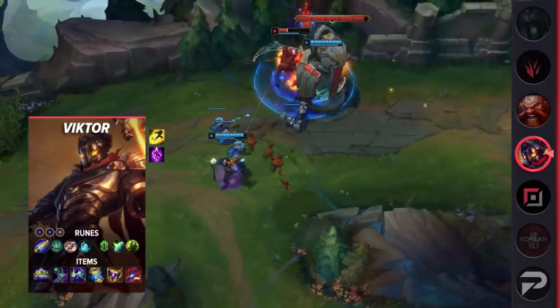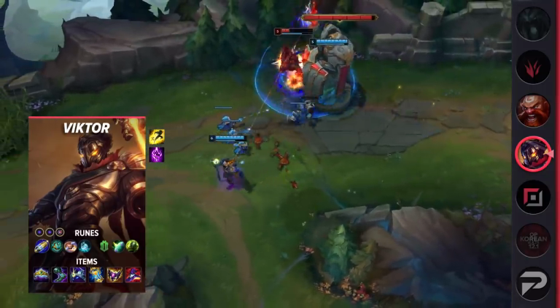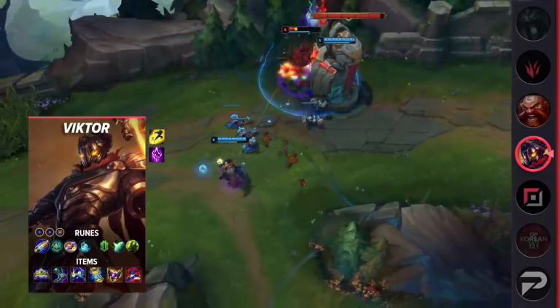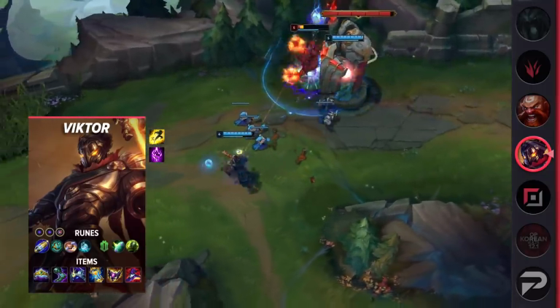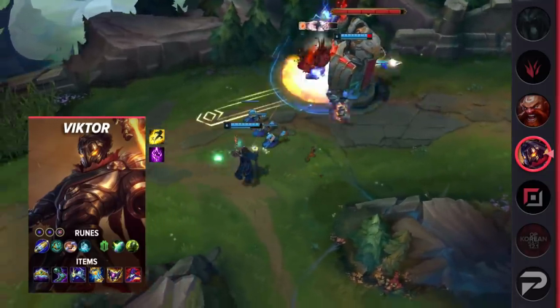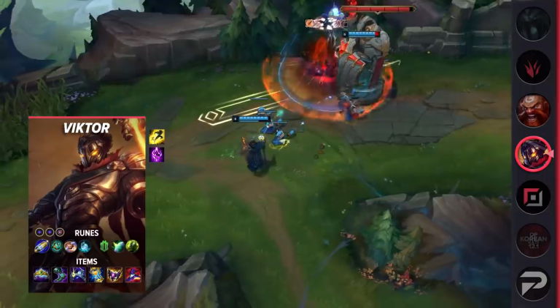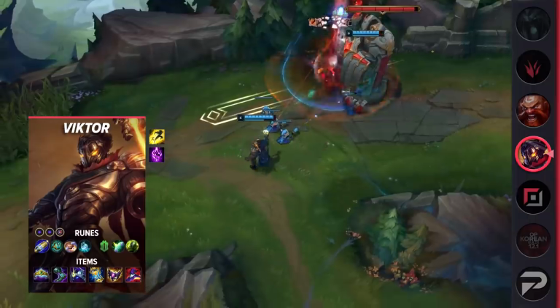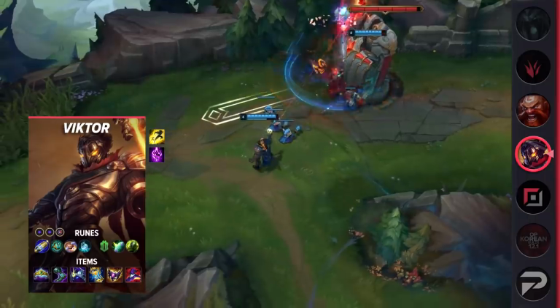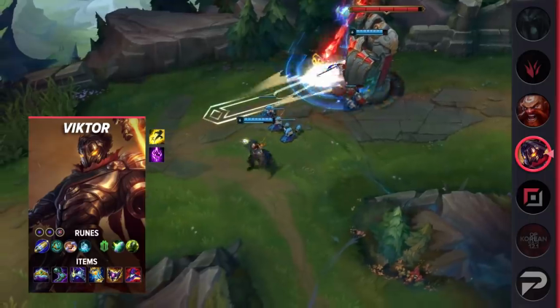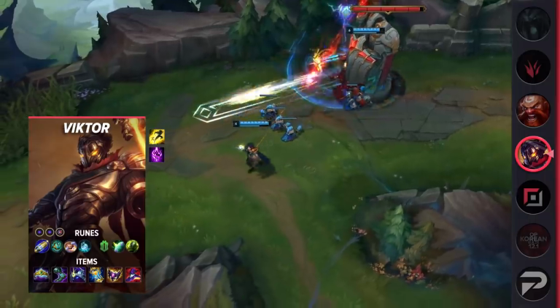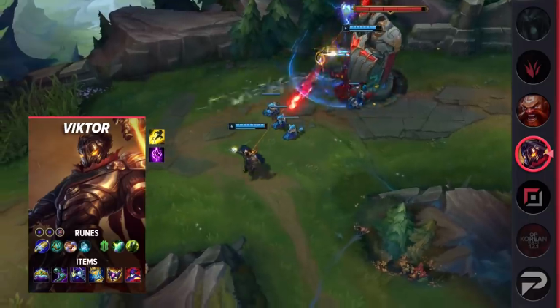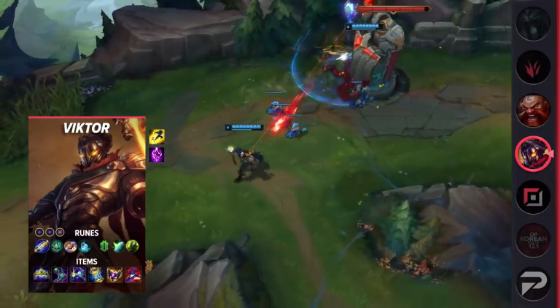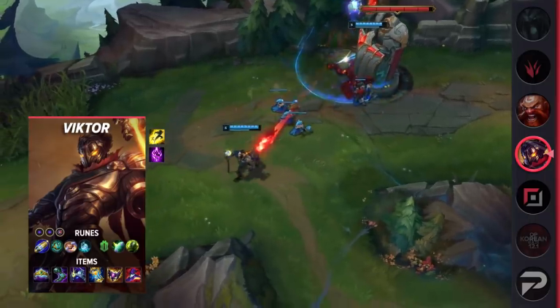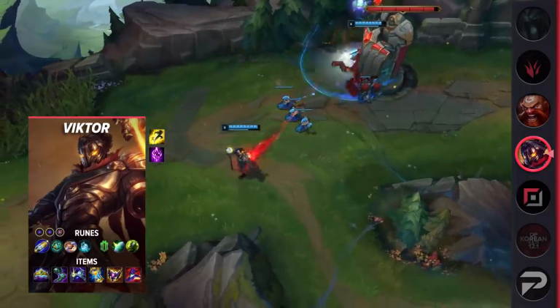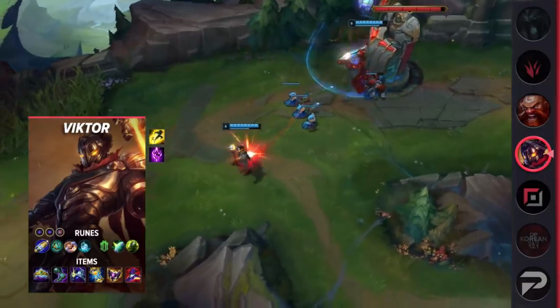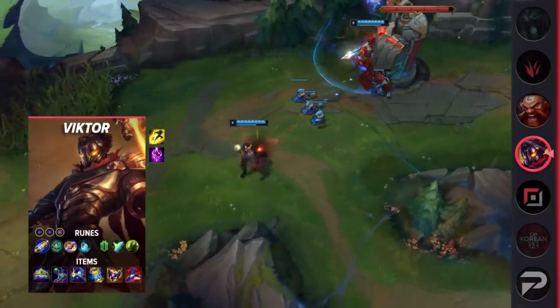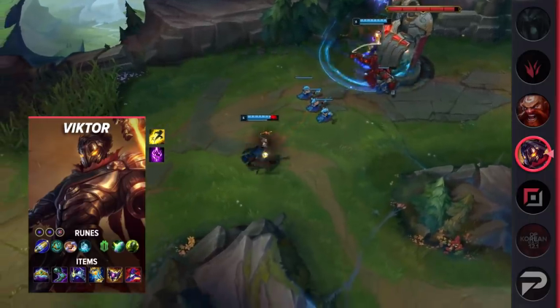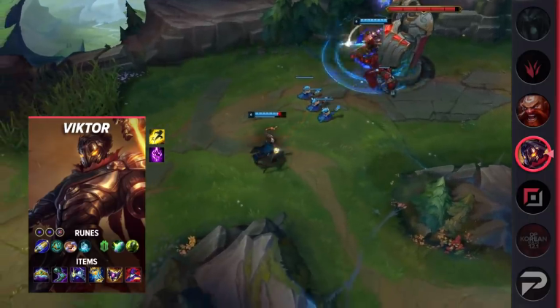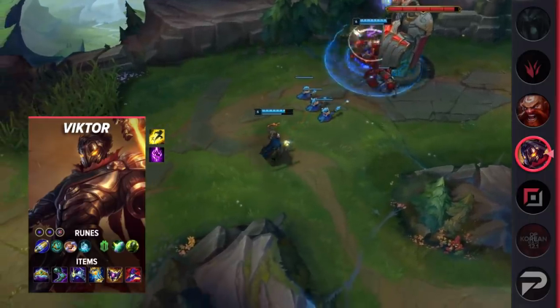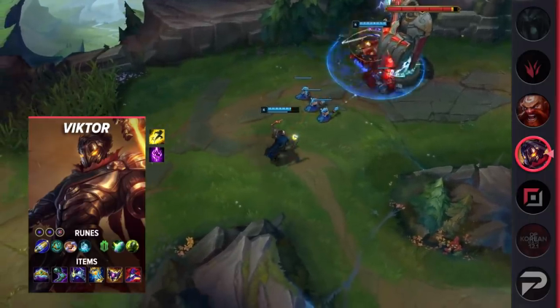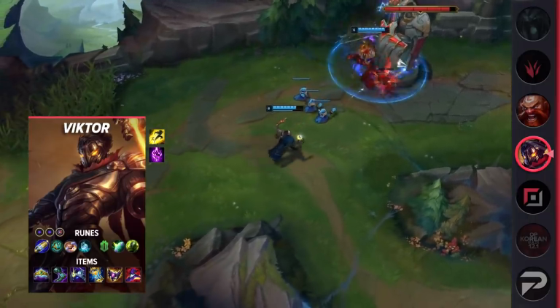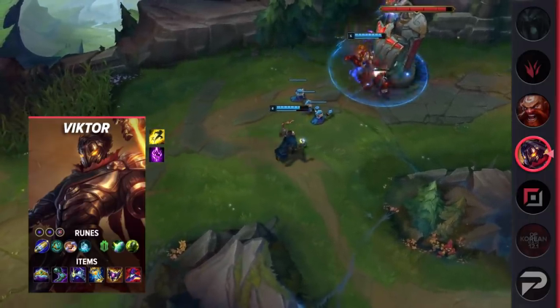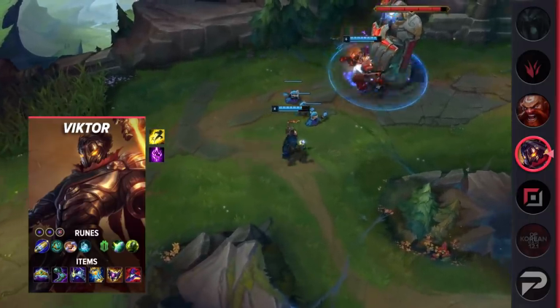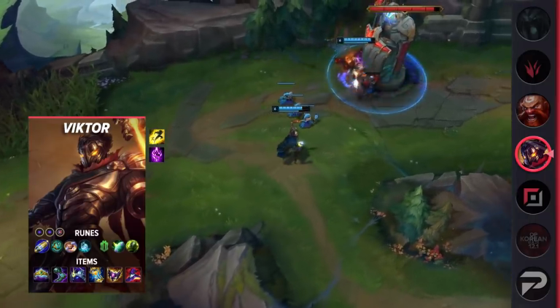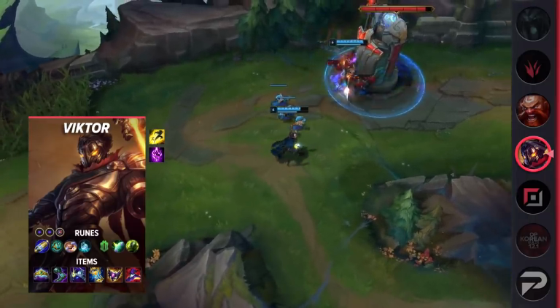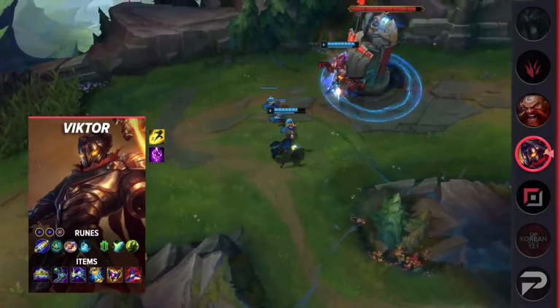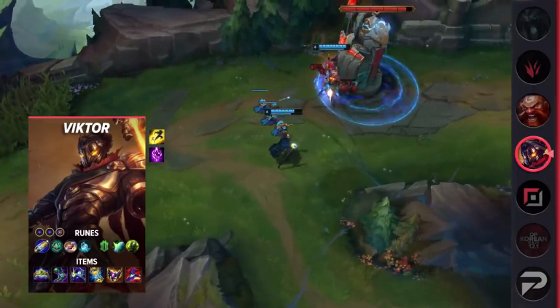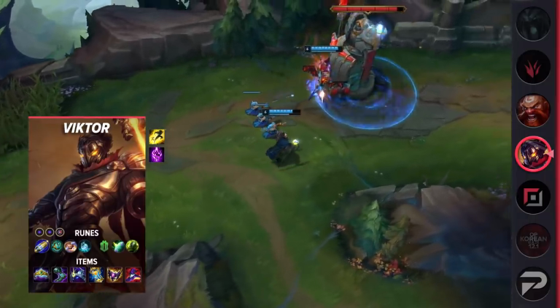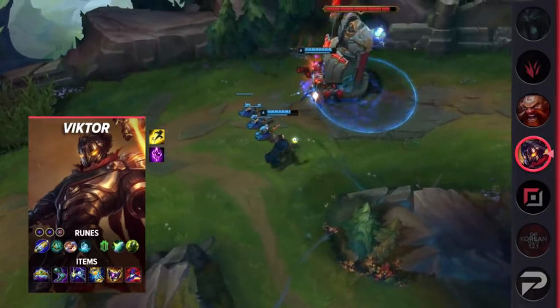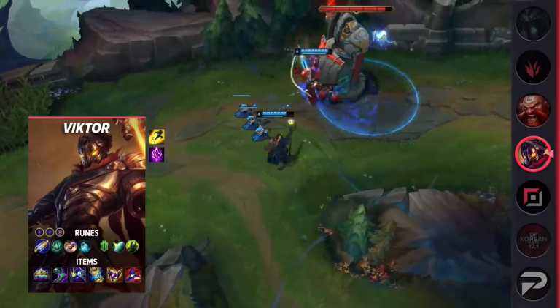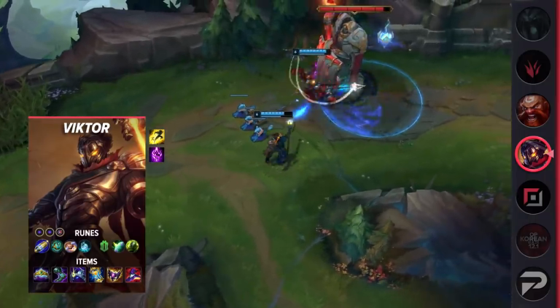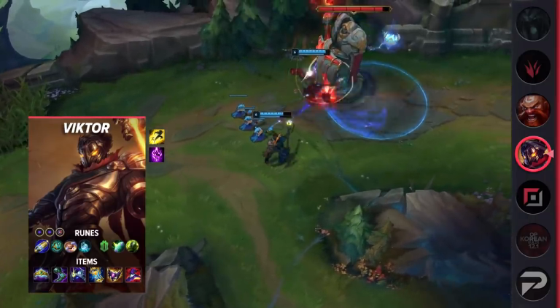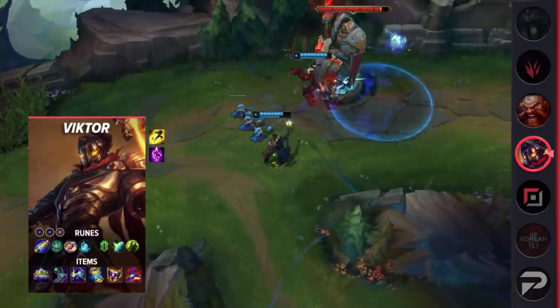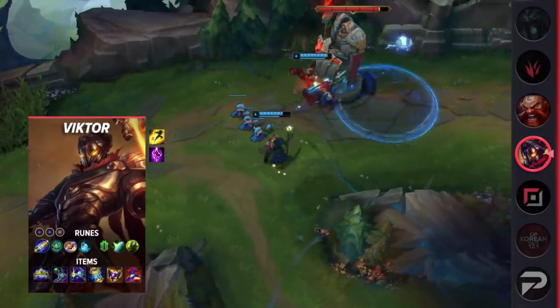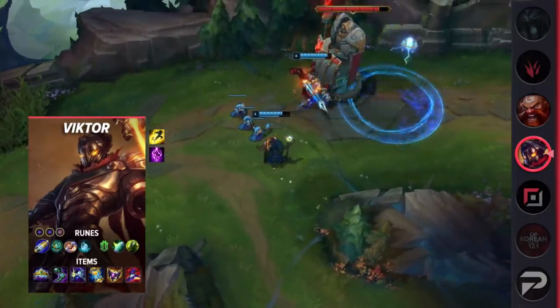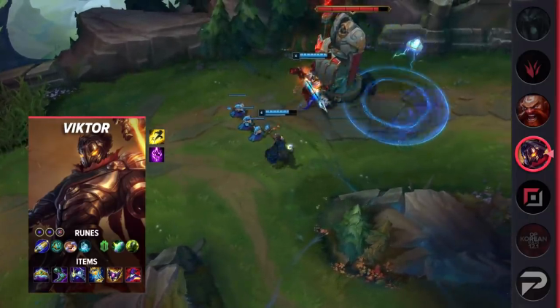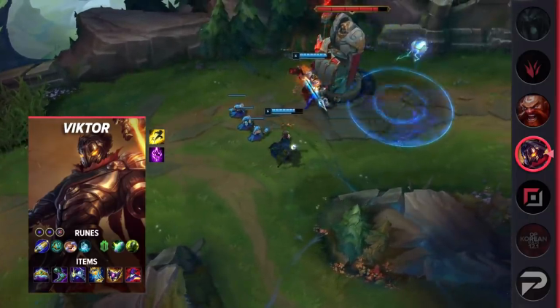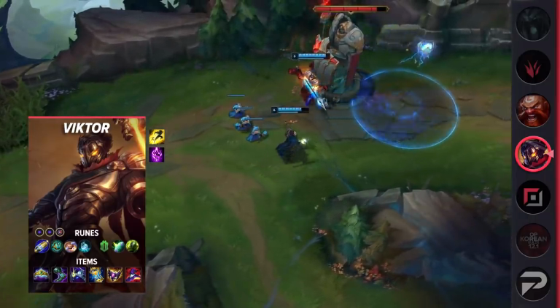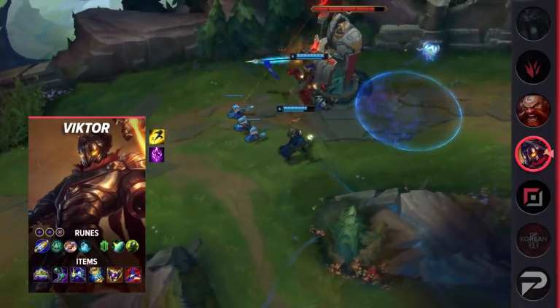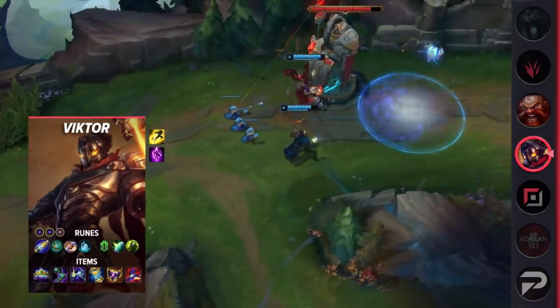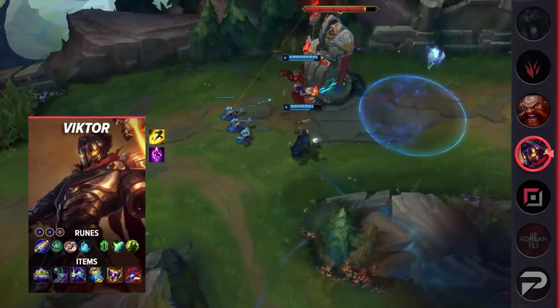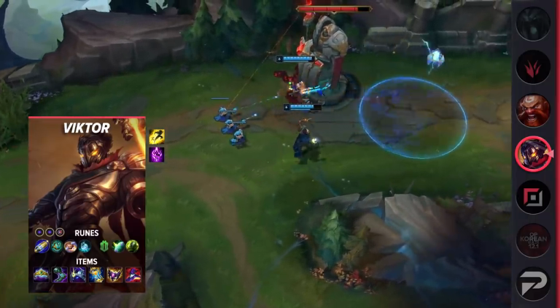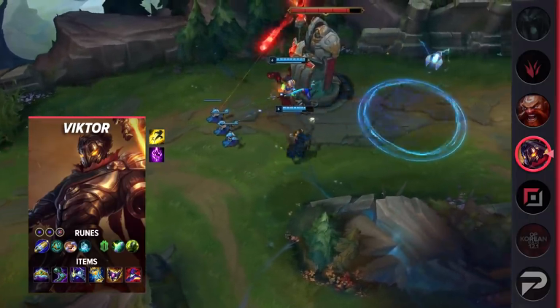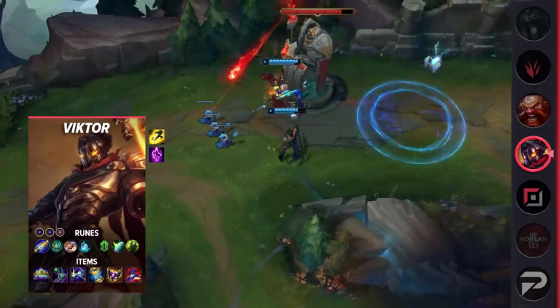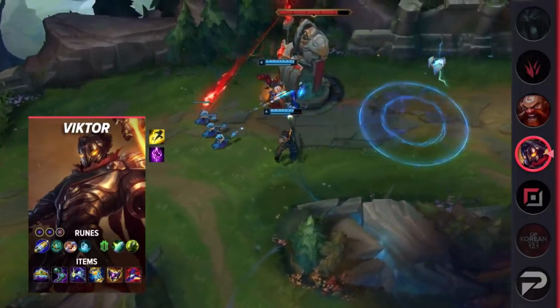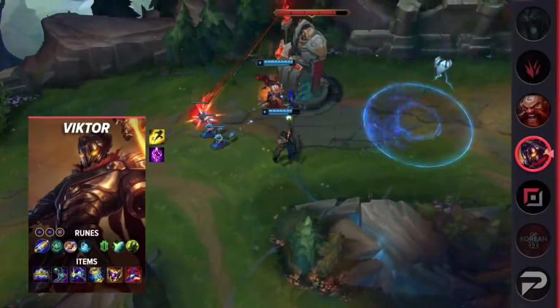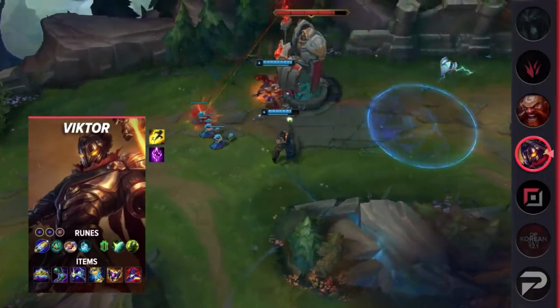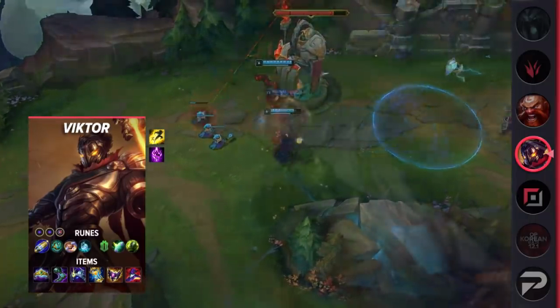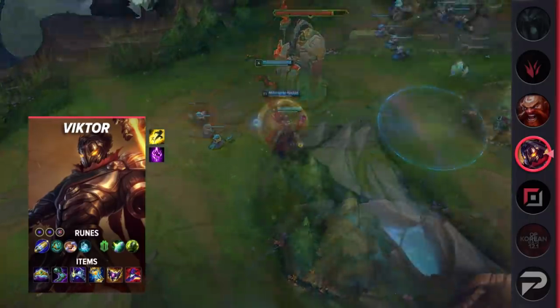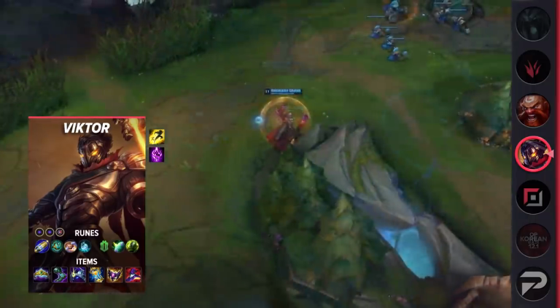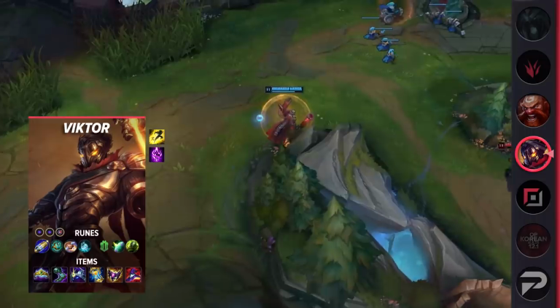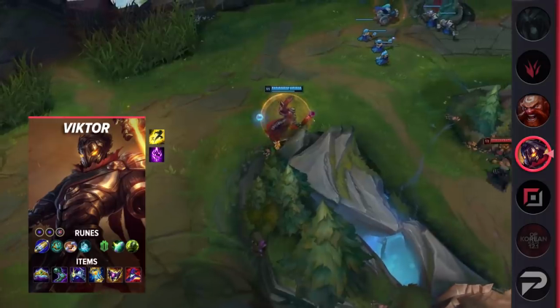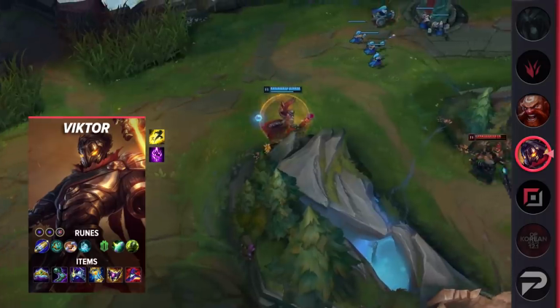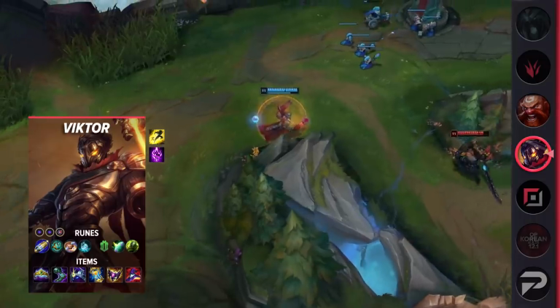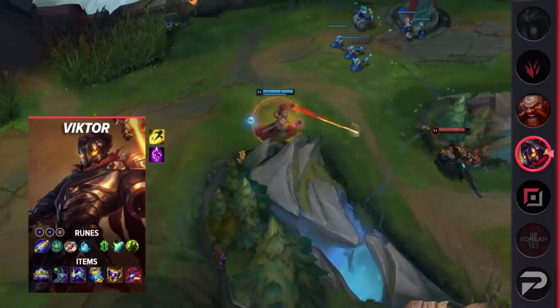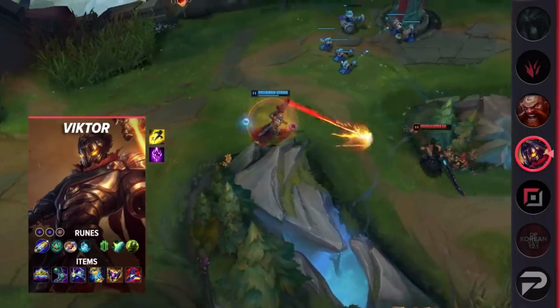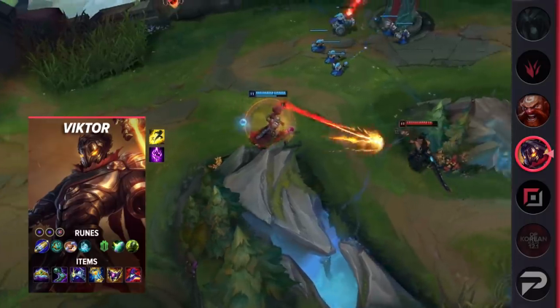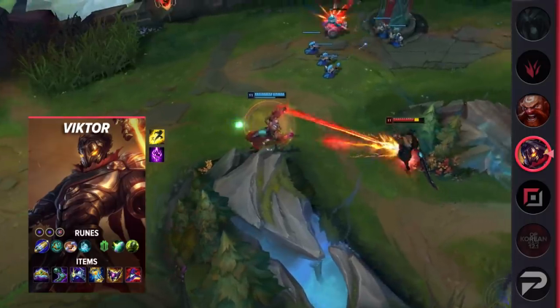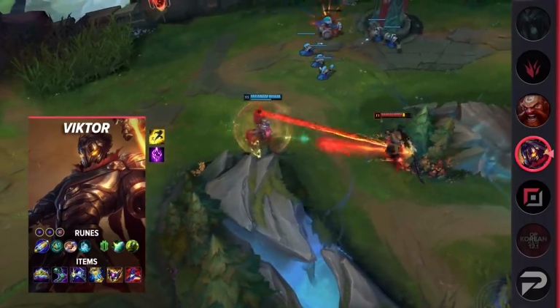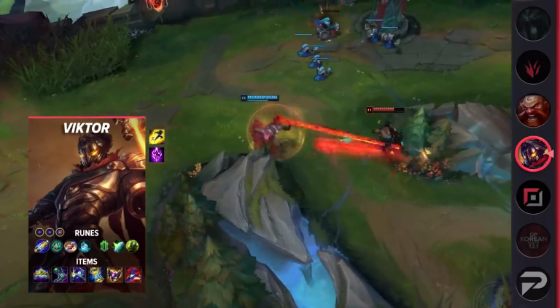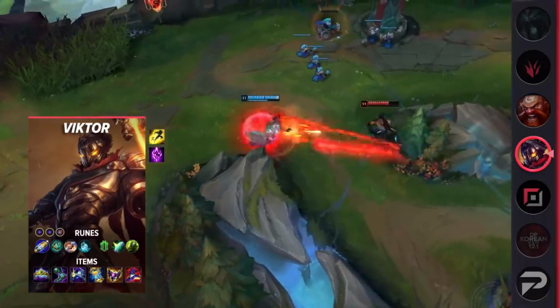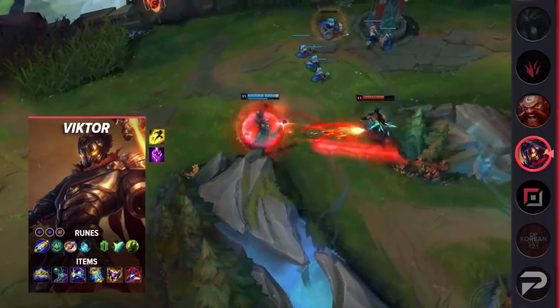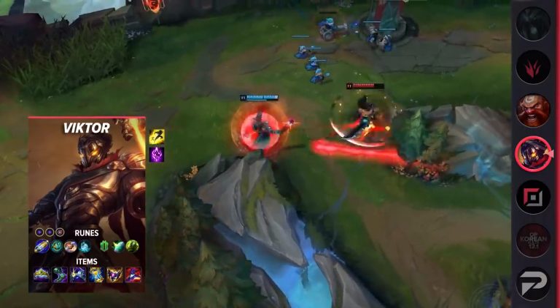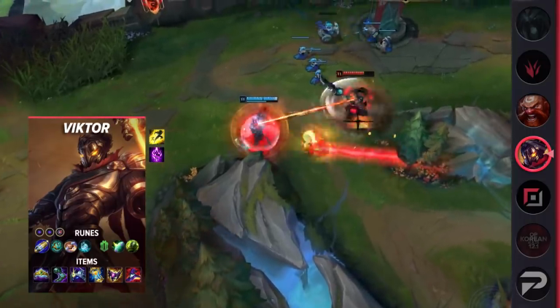For his runes, you want to take First Strike, Perfect Timing, Biscuit Delivery, Time Warp Tonic, Shield Bash, Overgrowth, Double Adaptive Force, and your choice of a defensive rune.